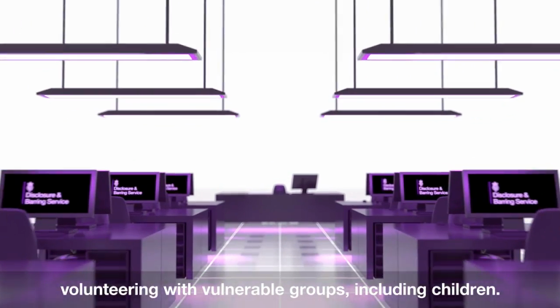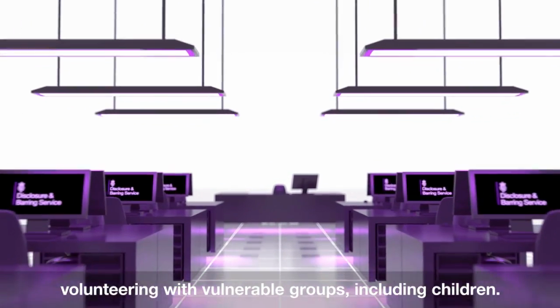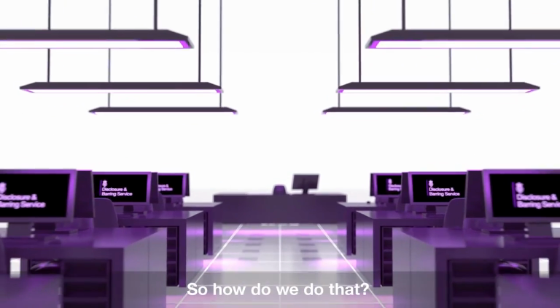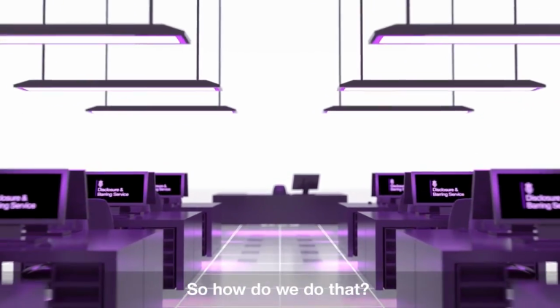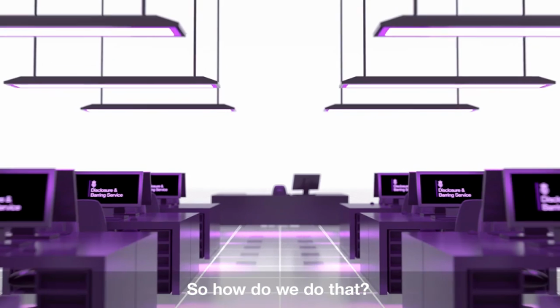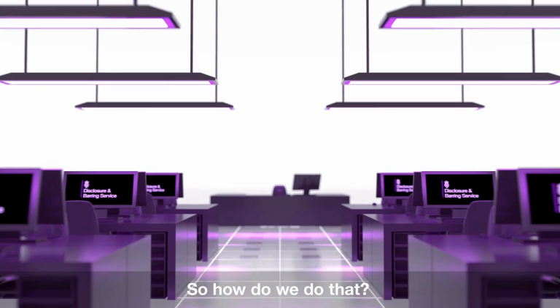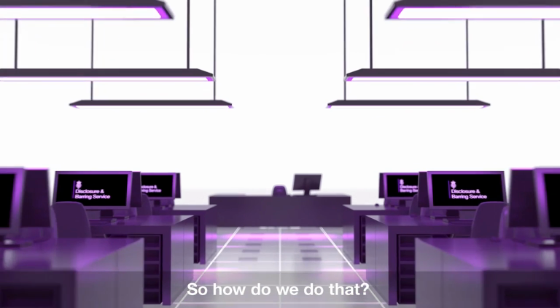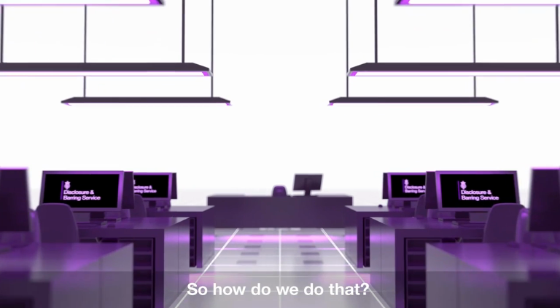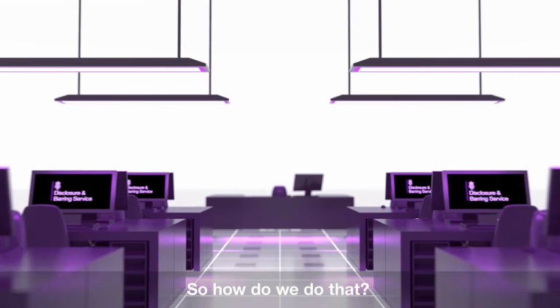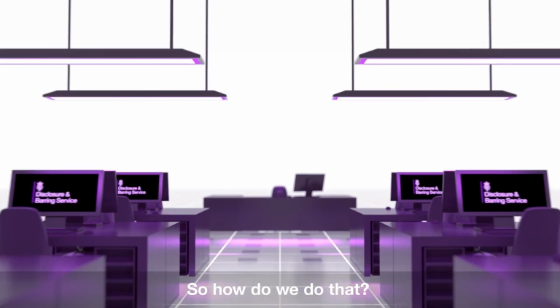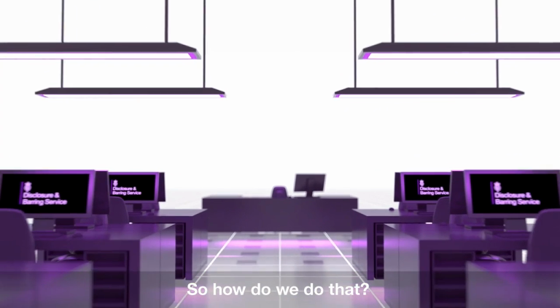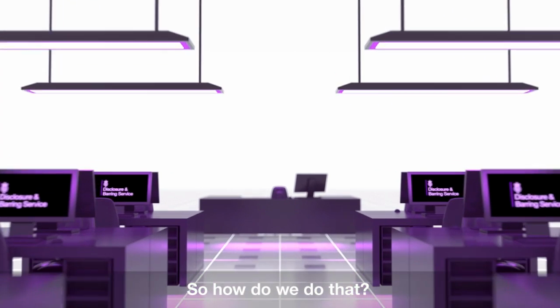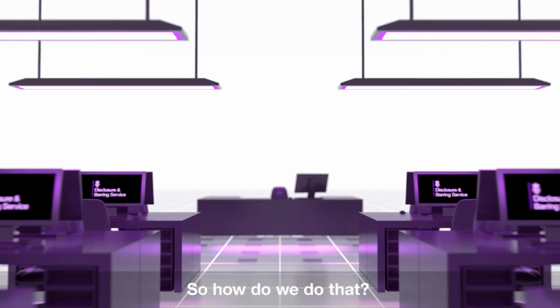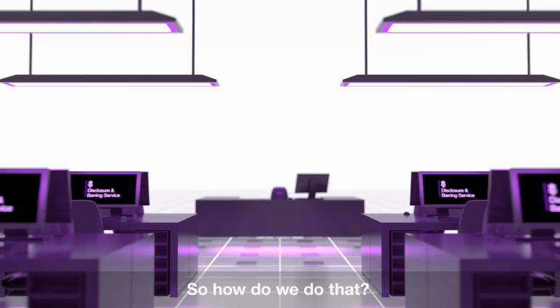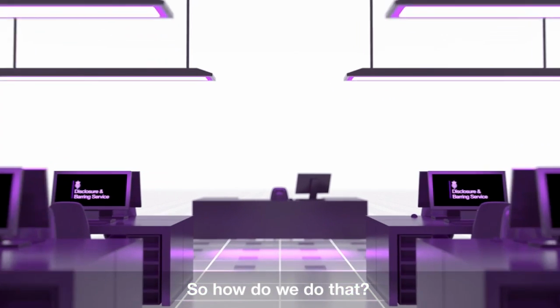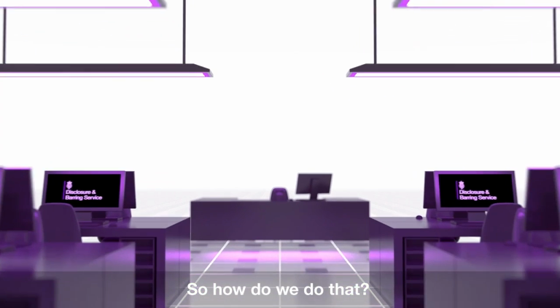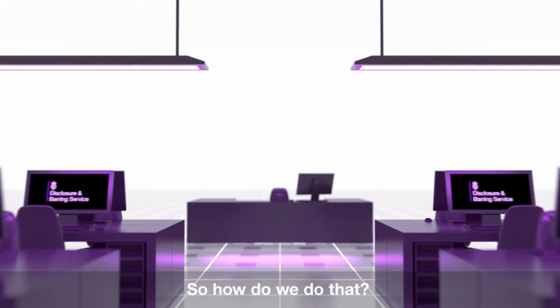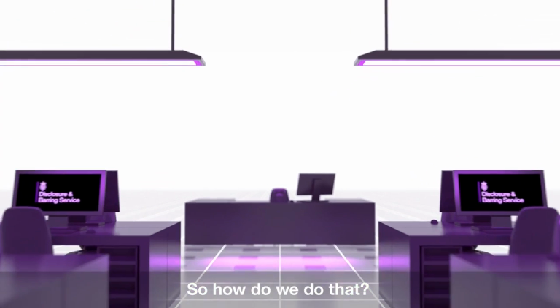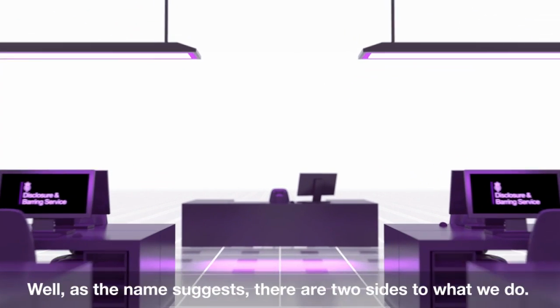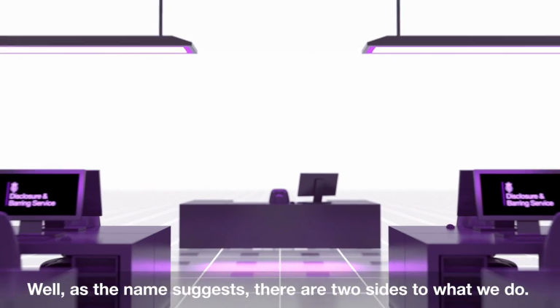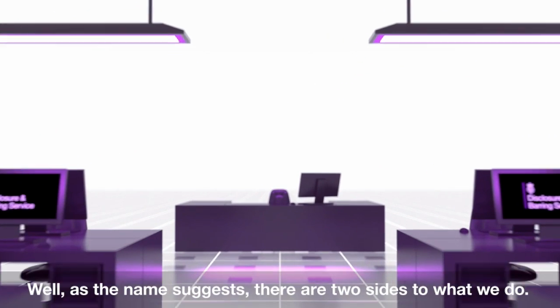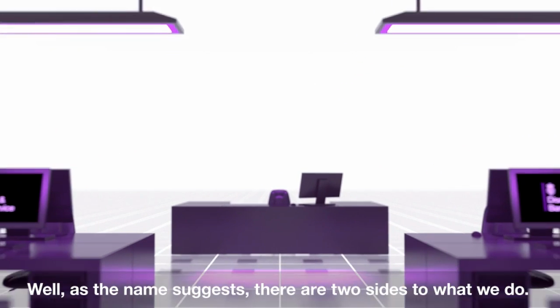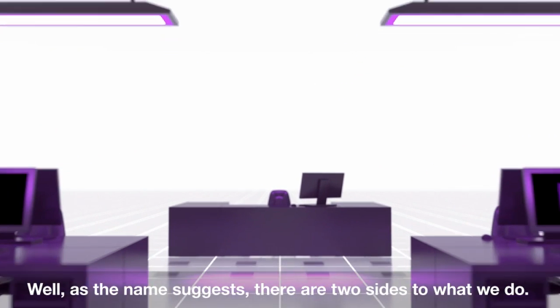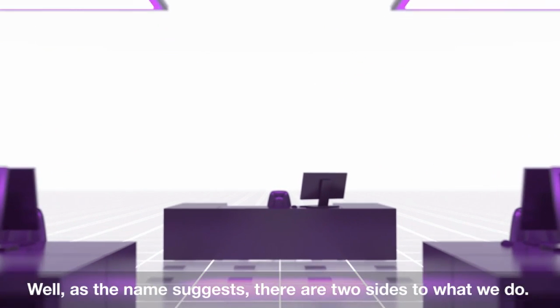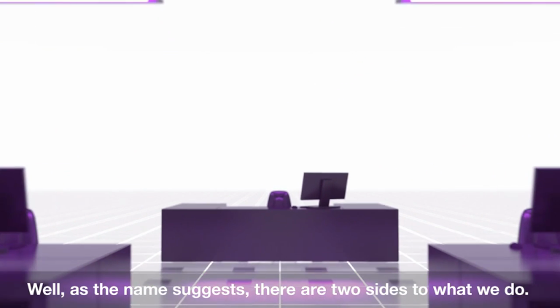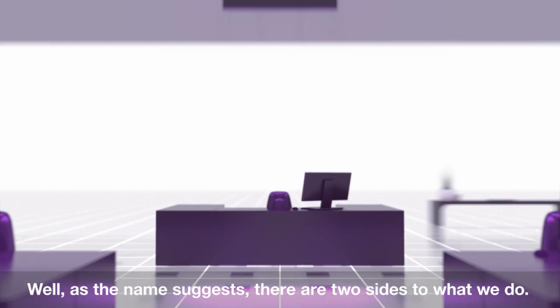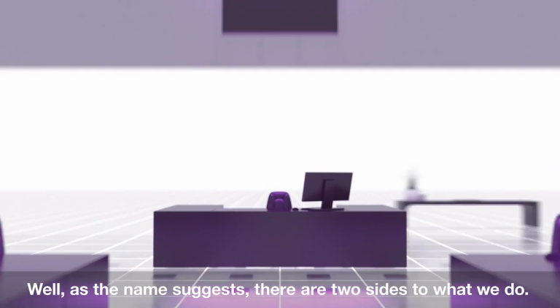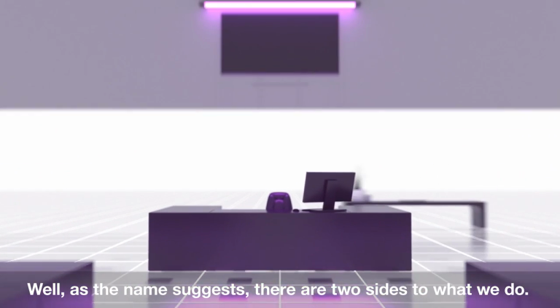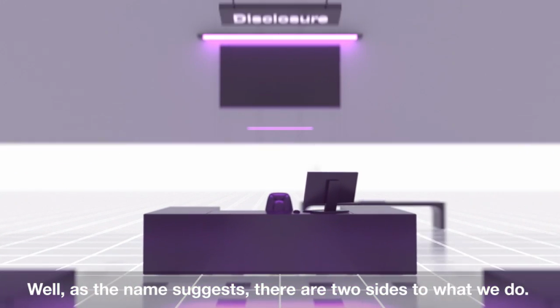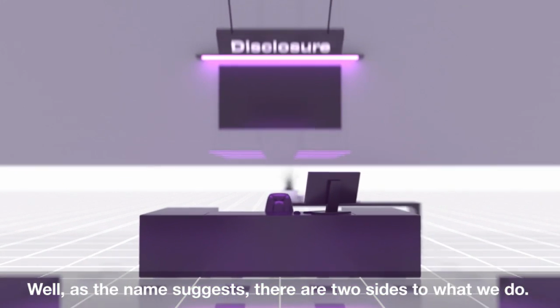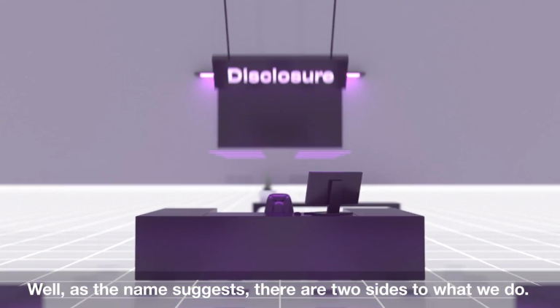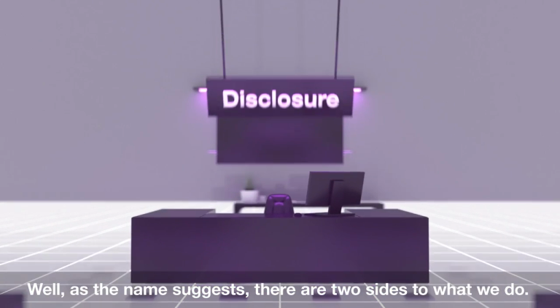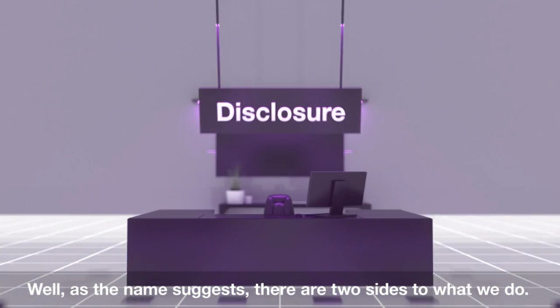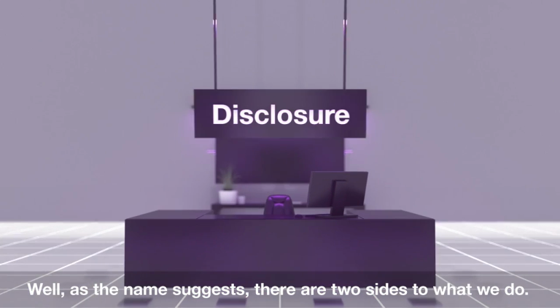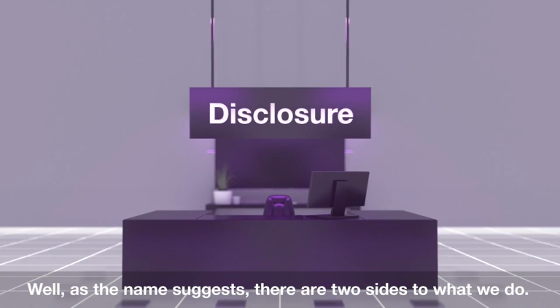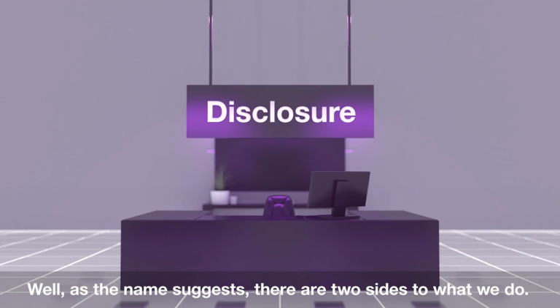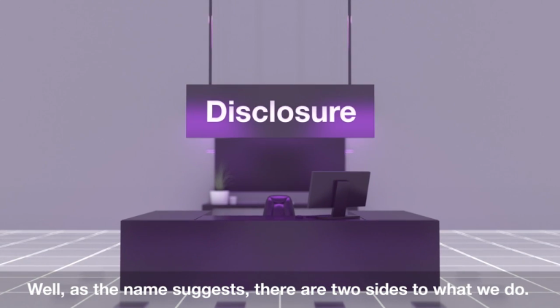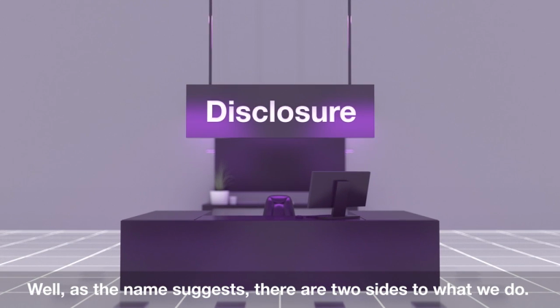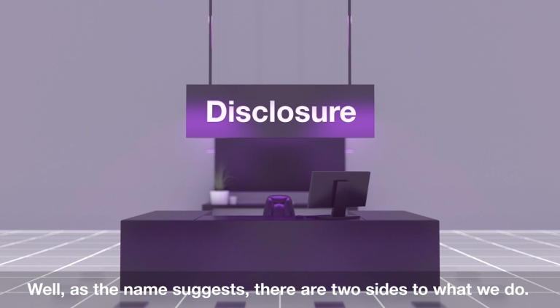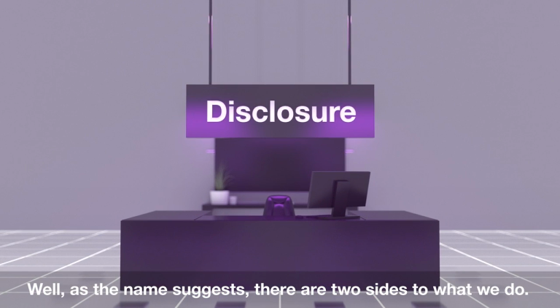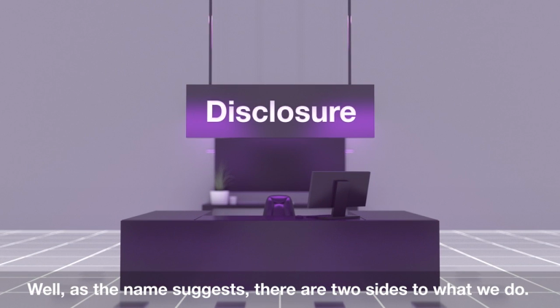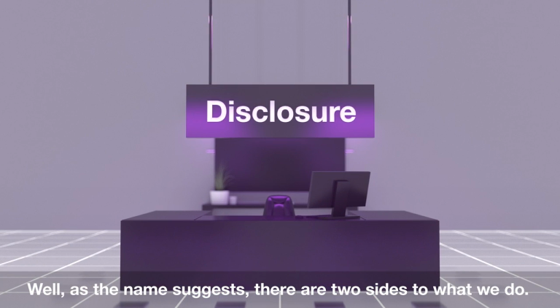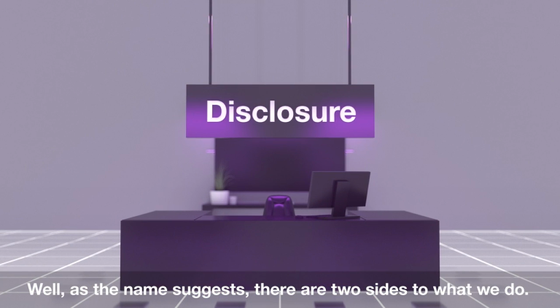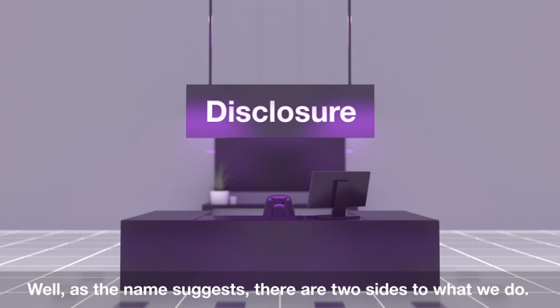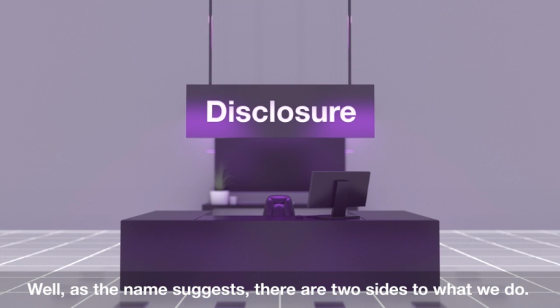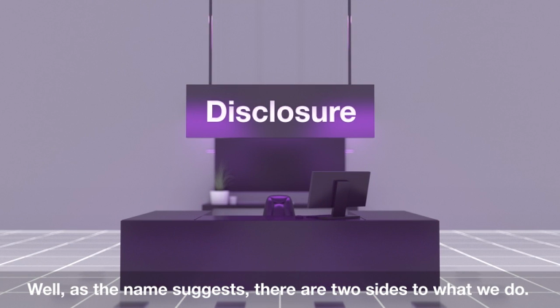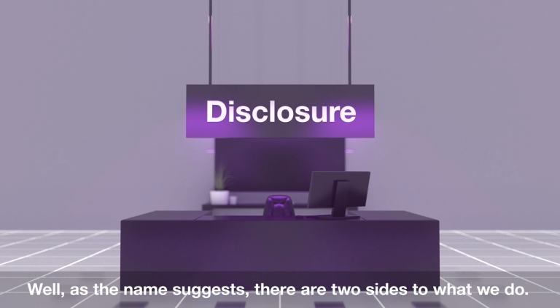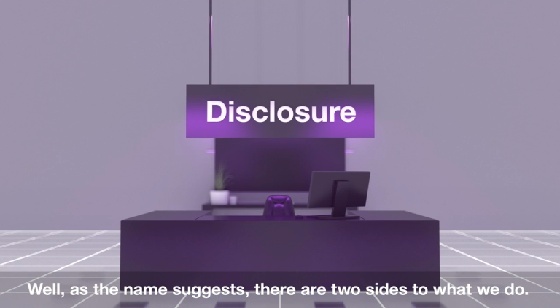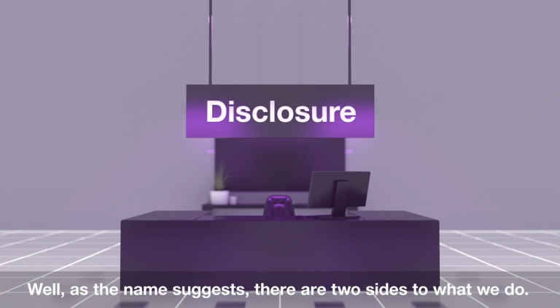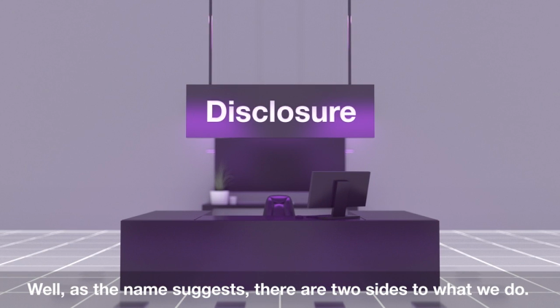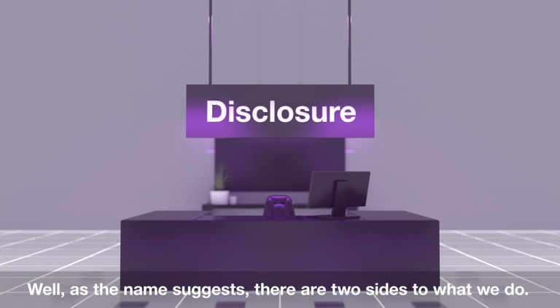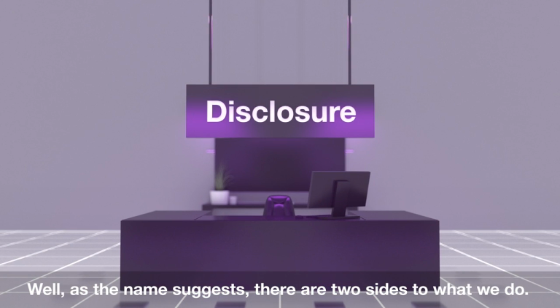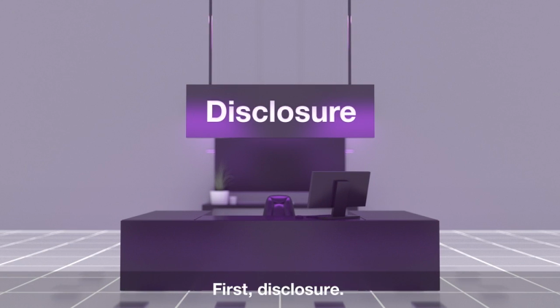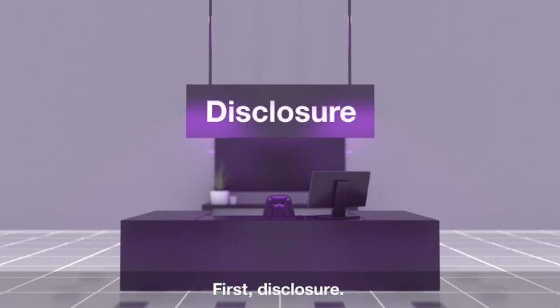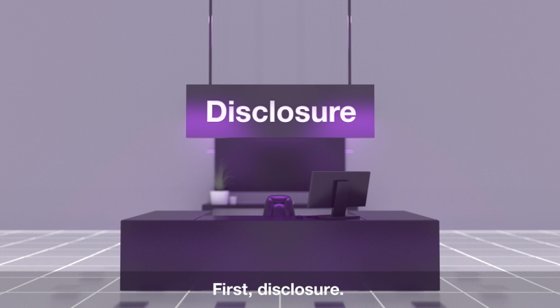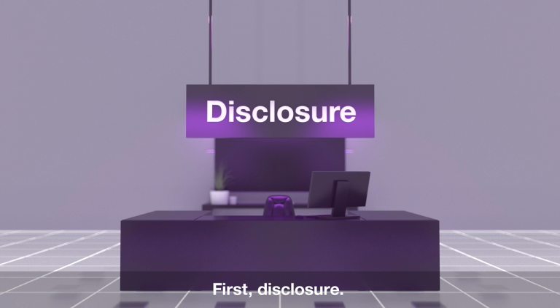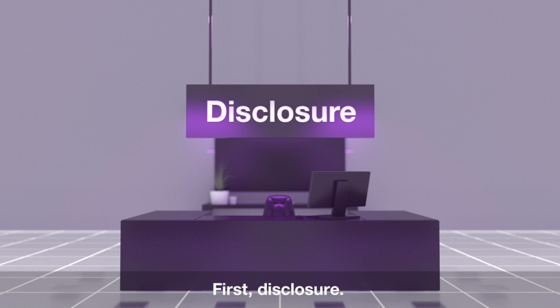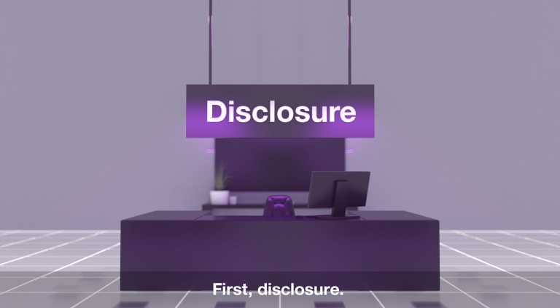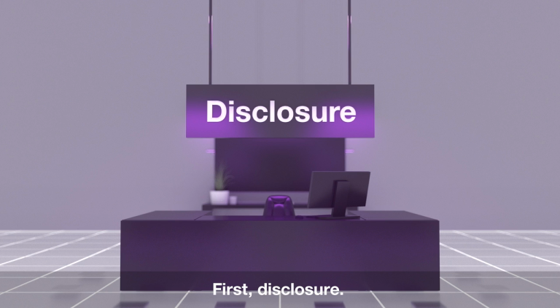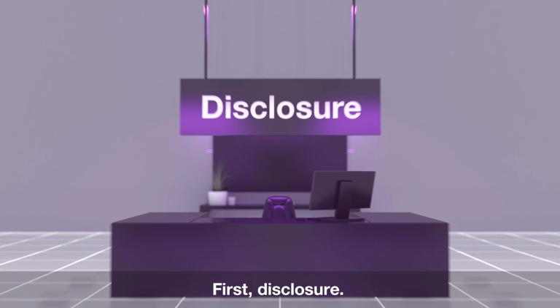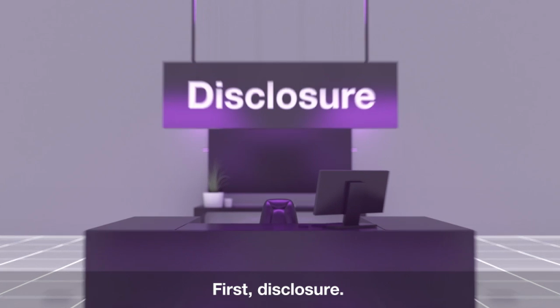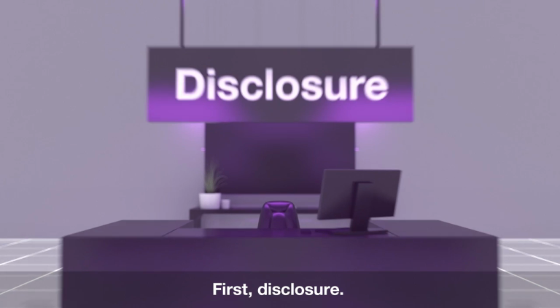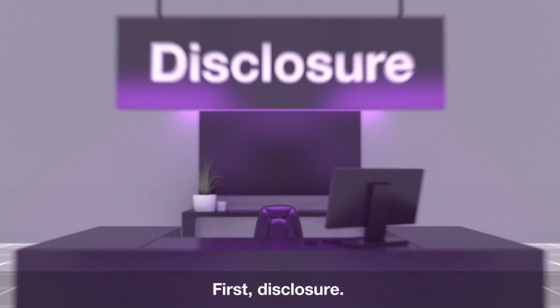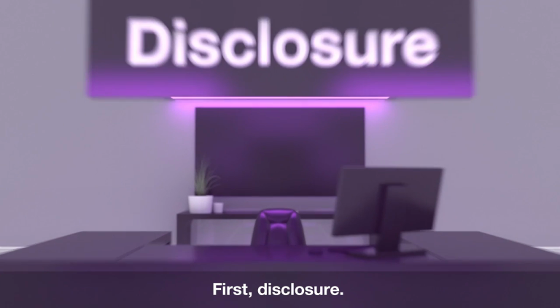So how do we do that? Well, as the name suggests, there are two sides to what we do. First, disclosure.